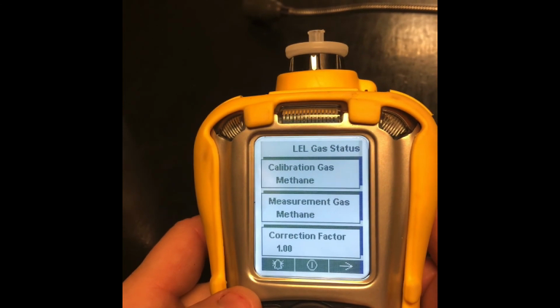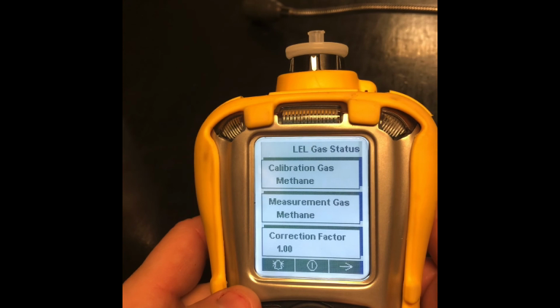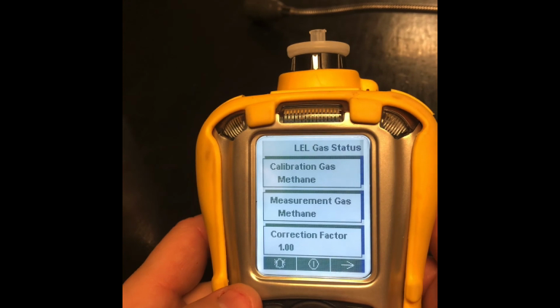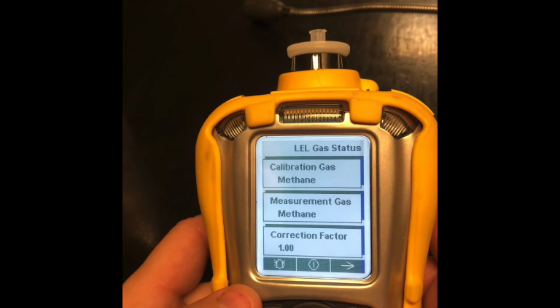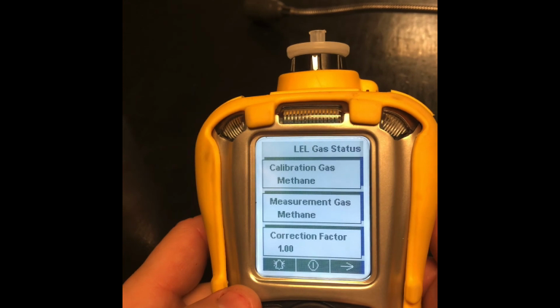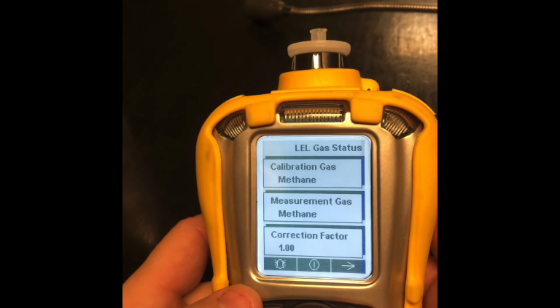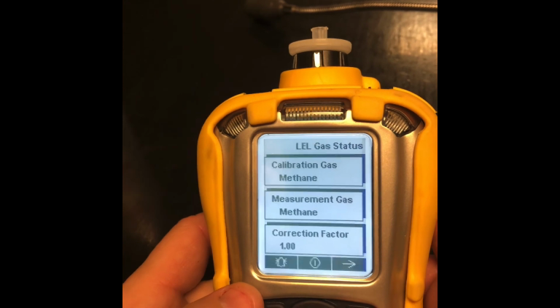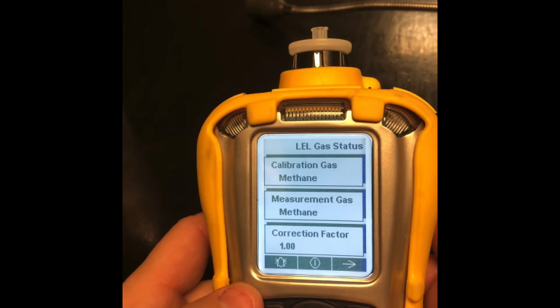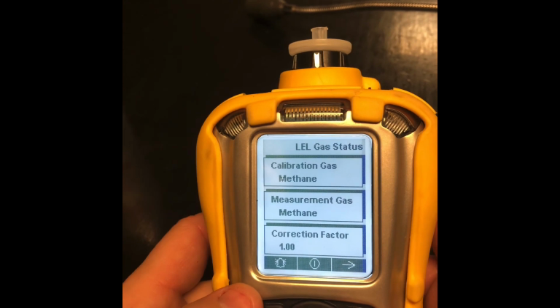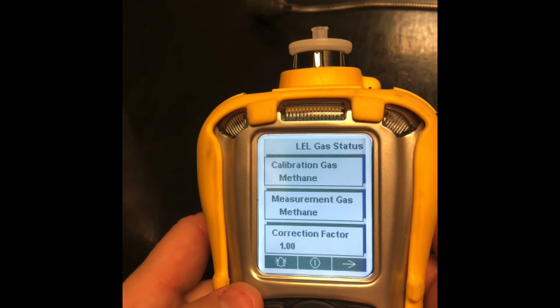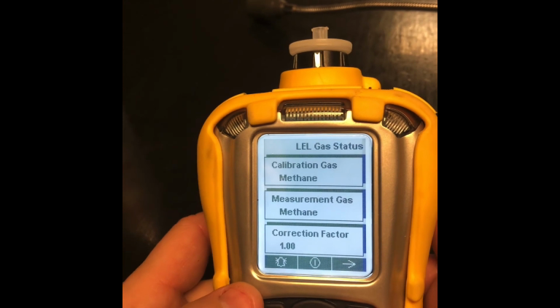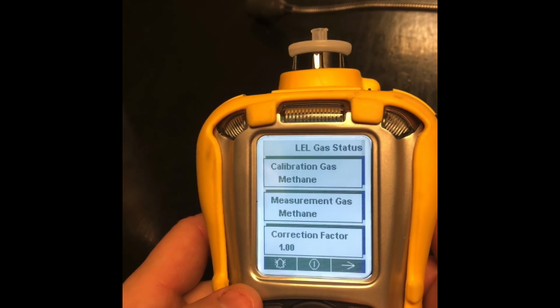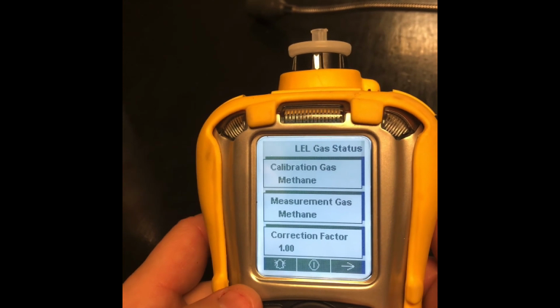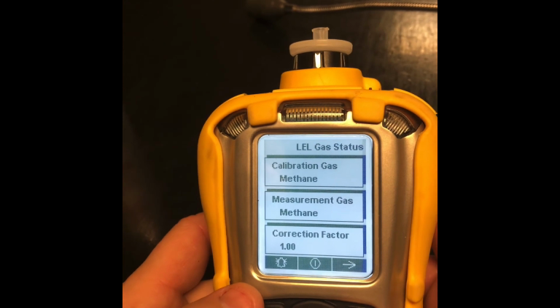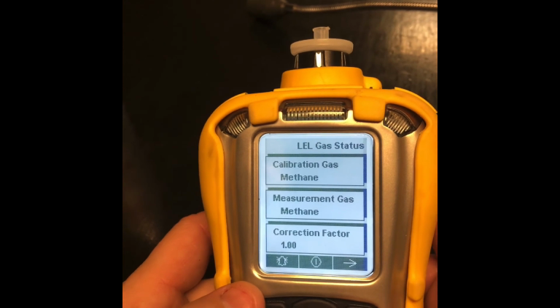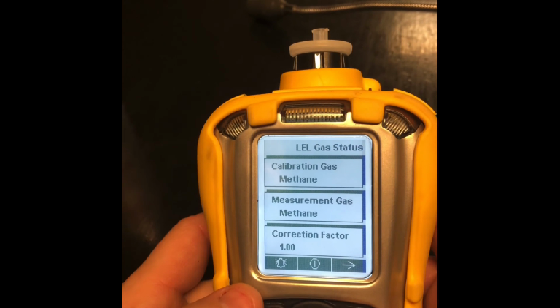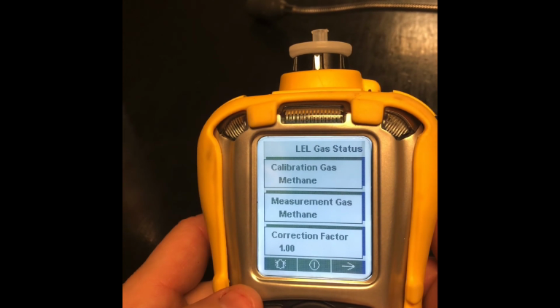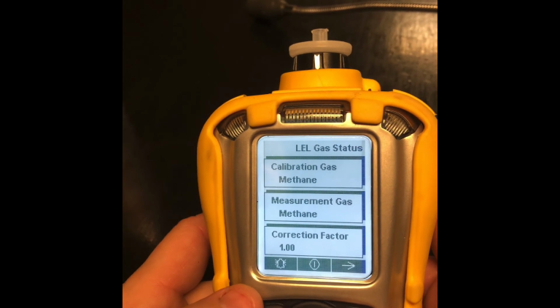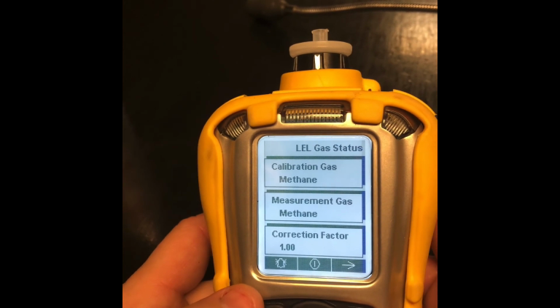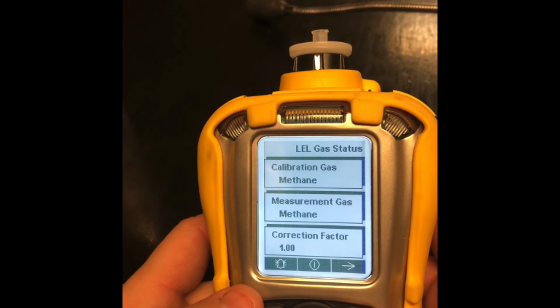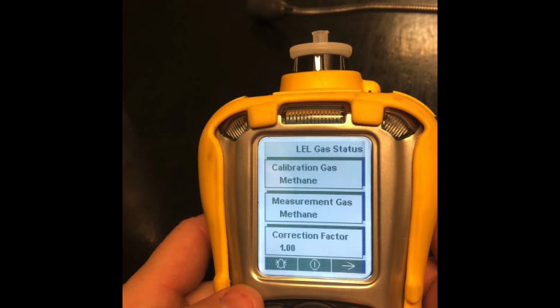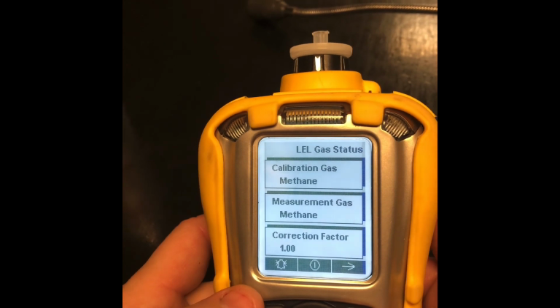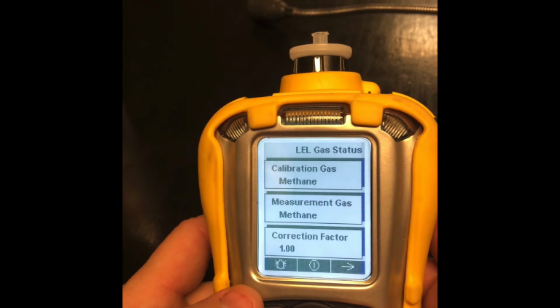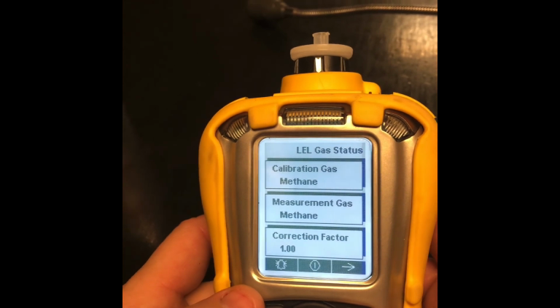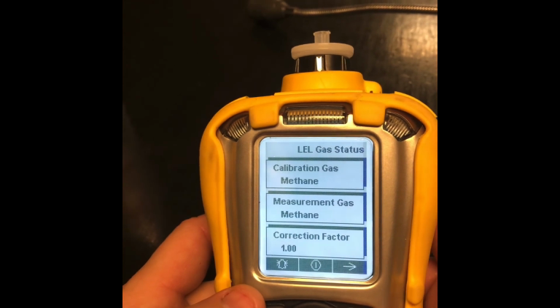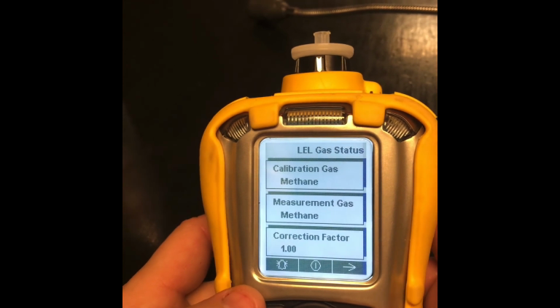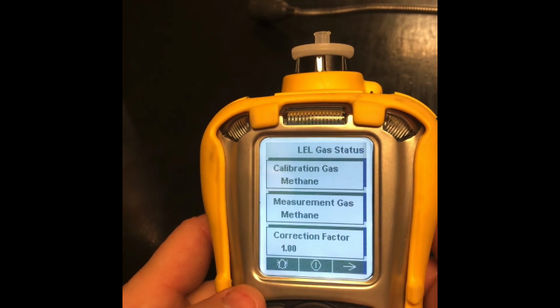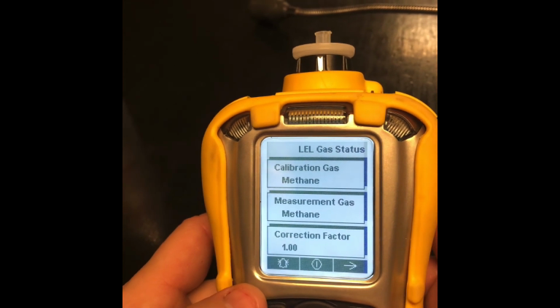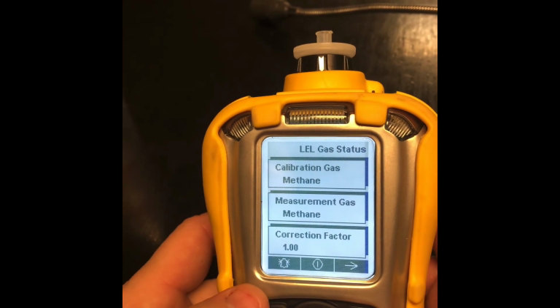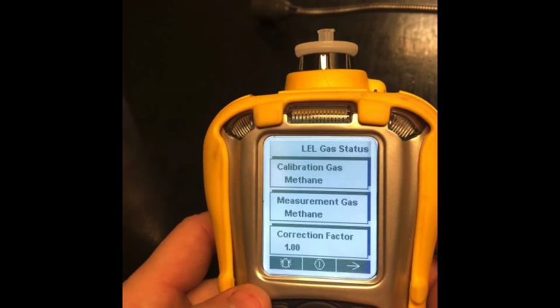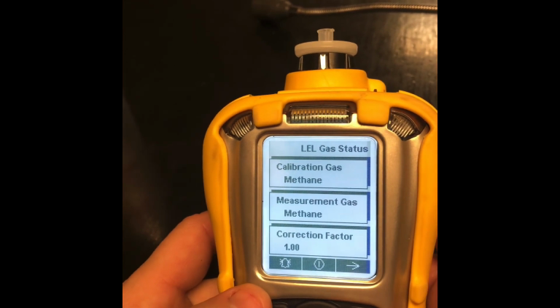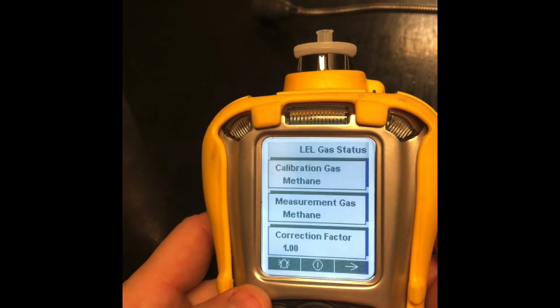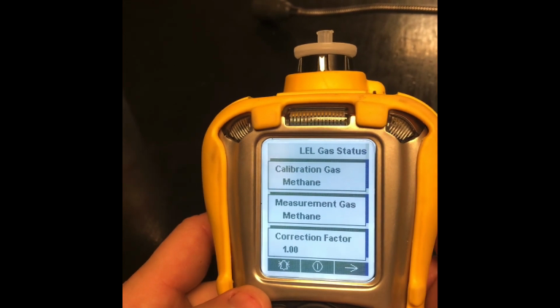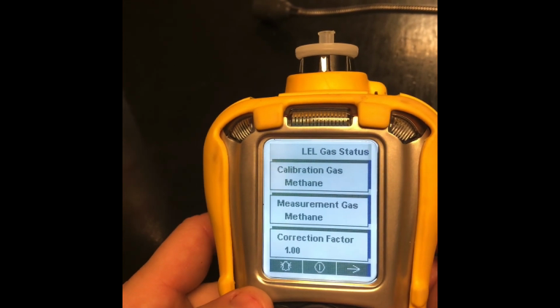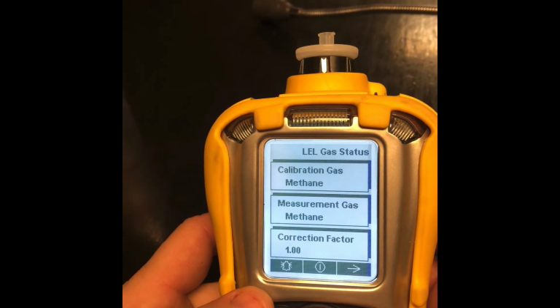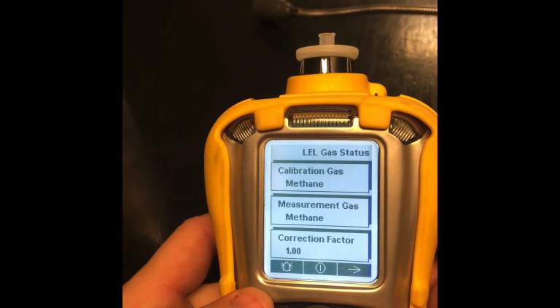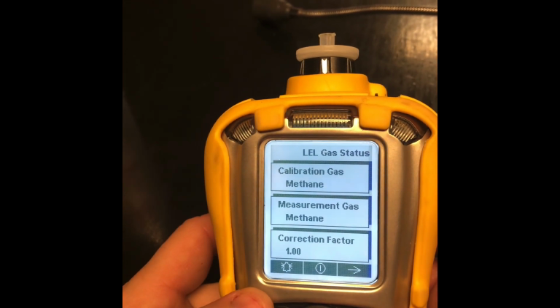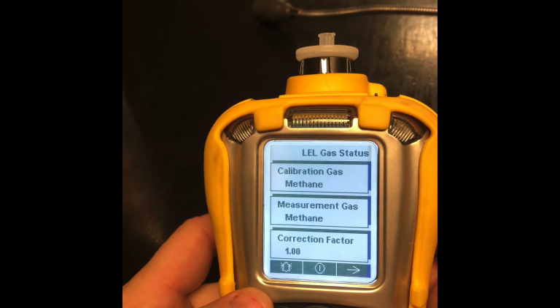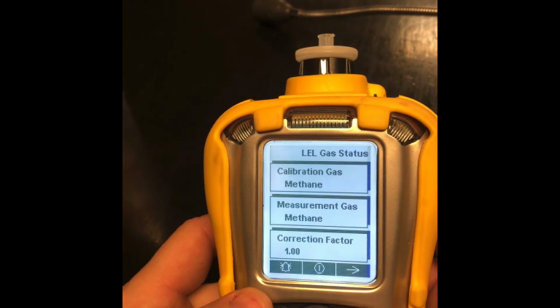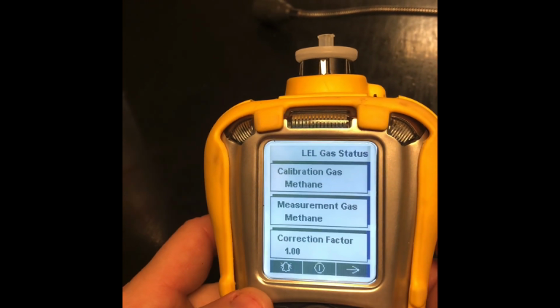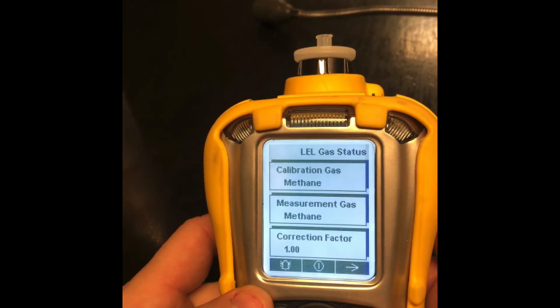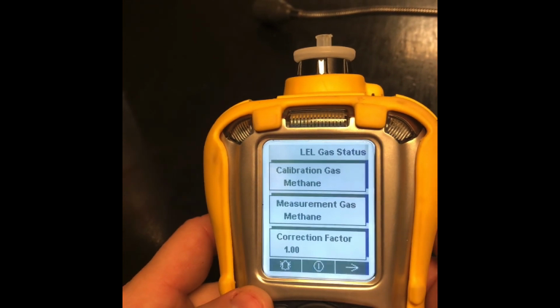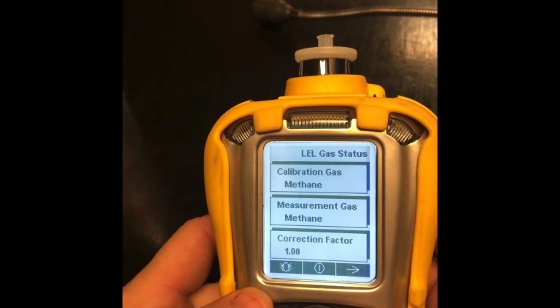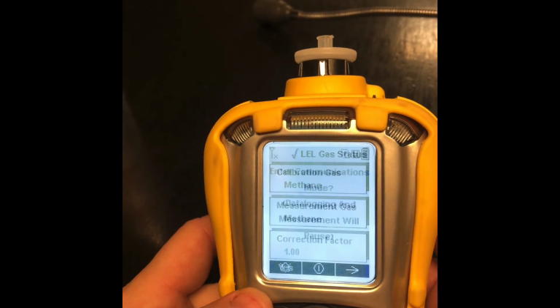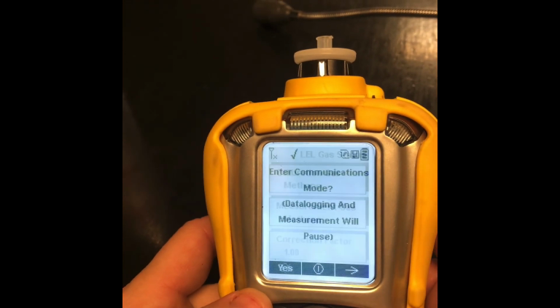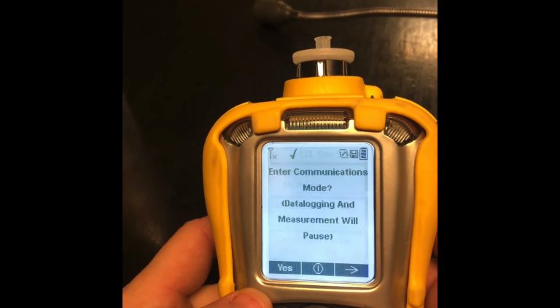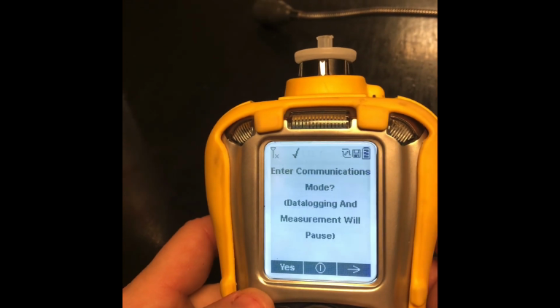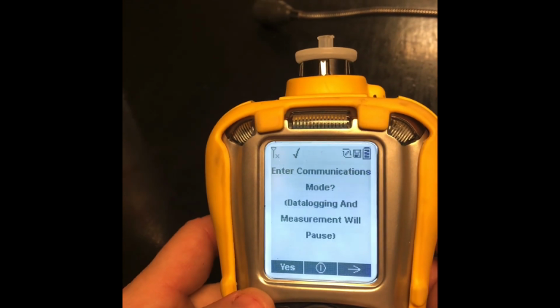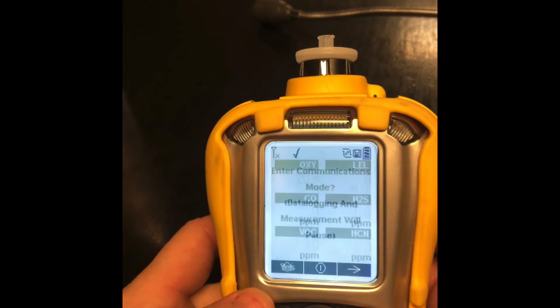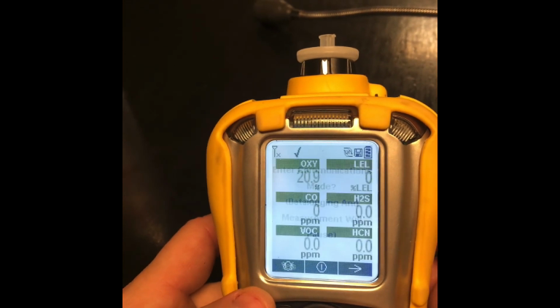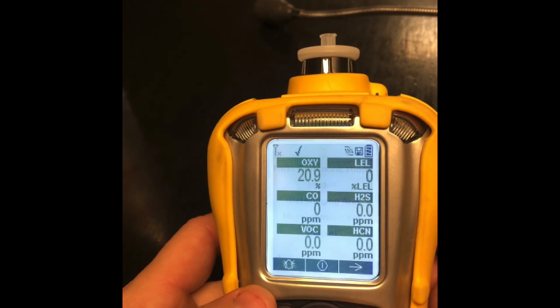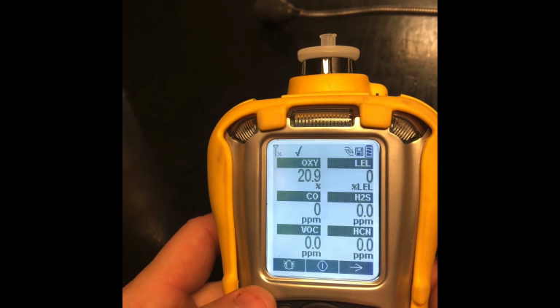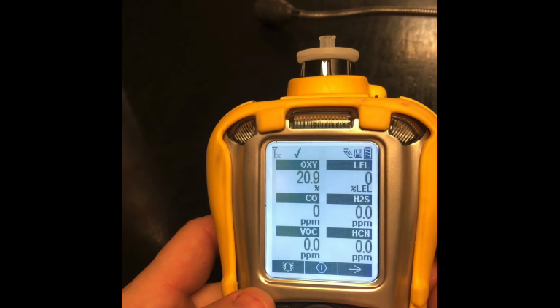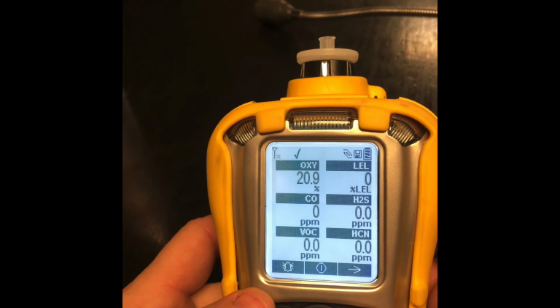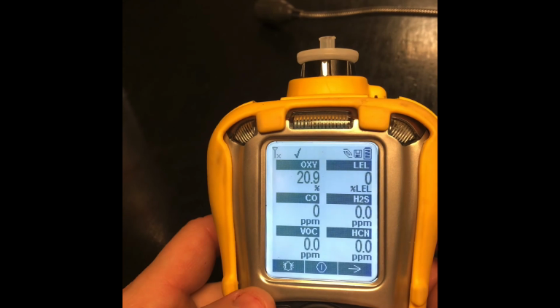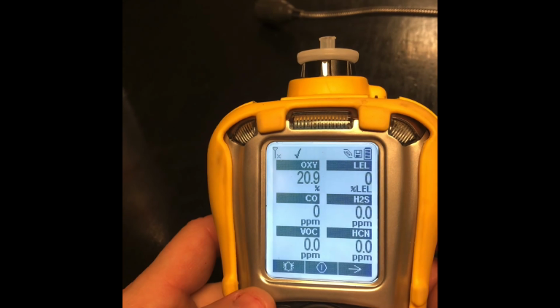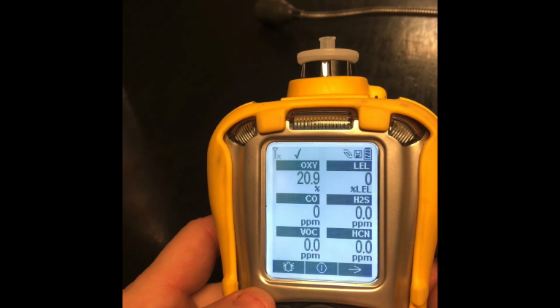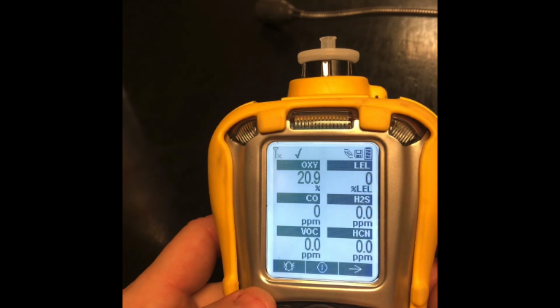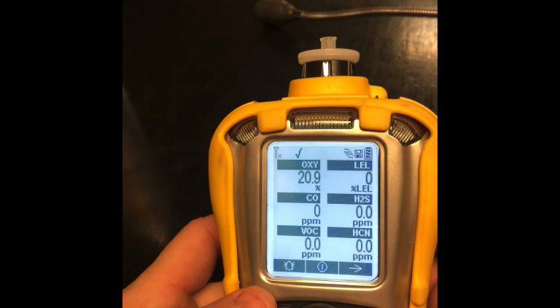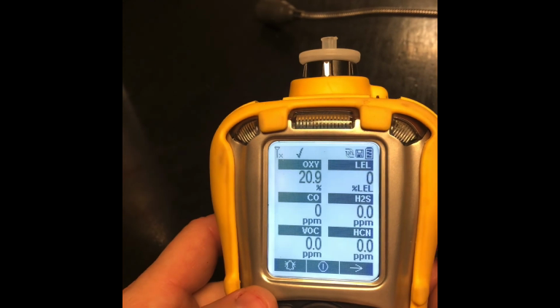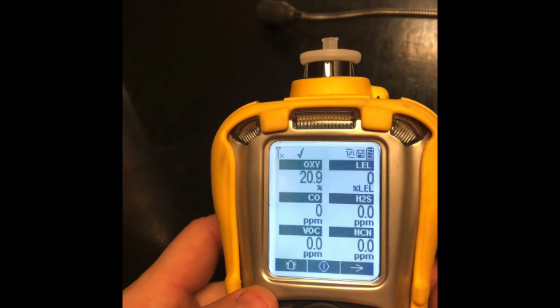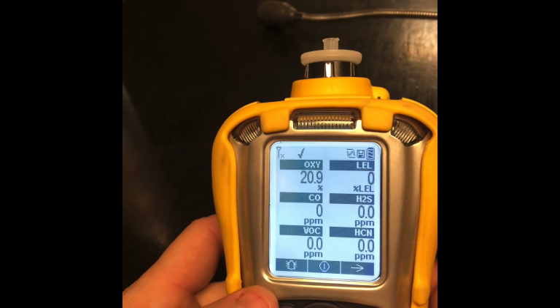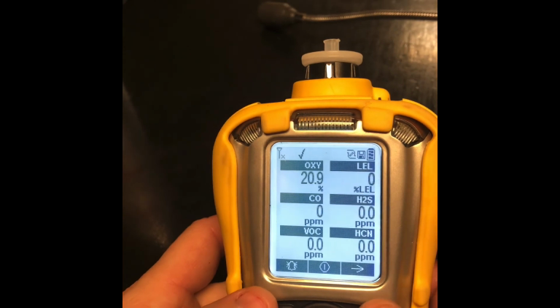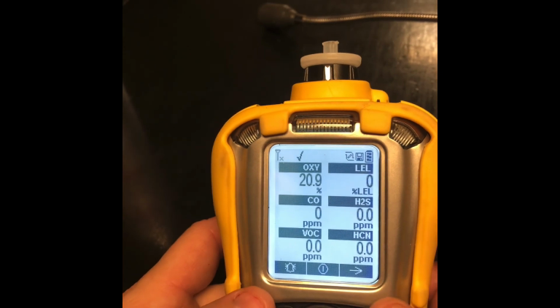LEL: methane, methane. So we're good. That's how you change your measurement gases.